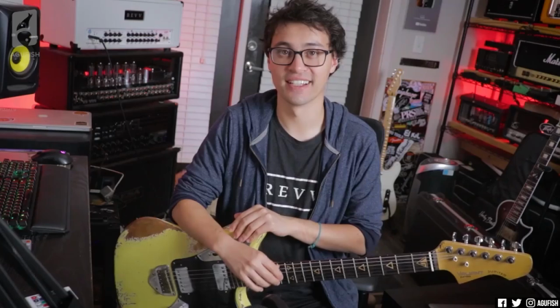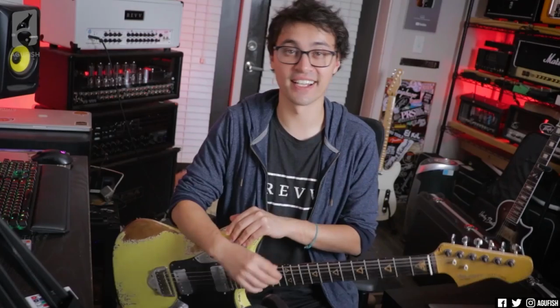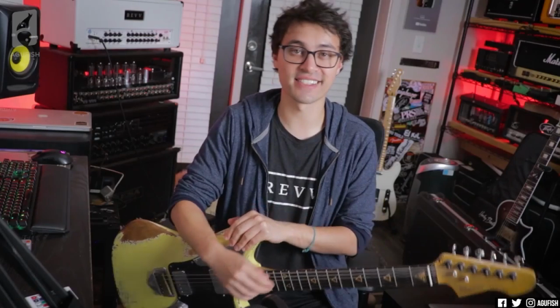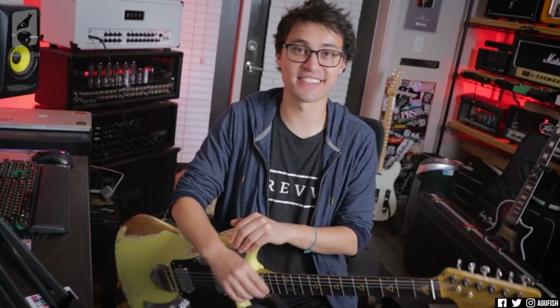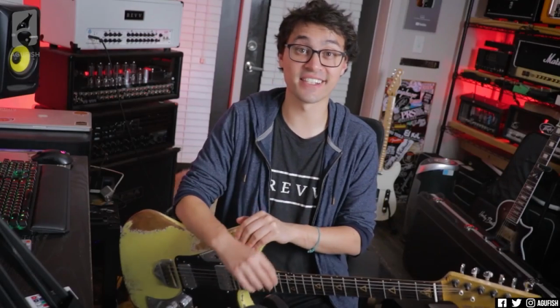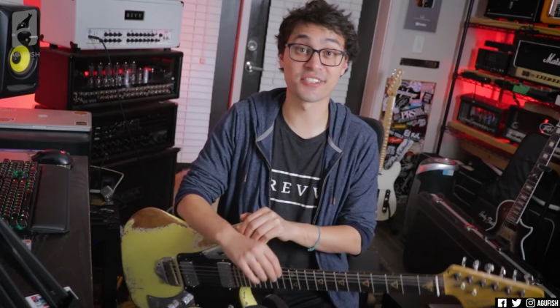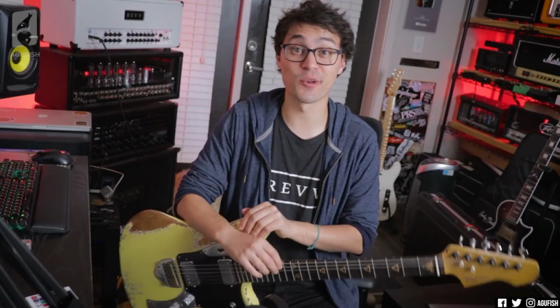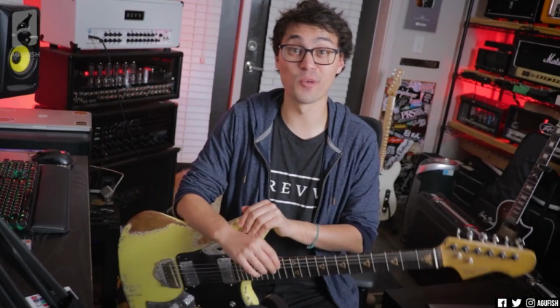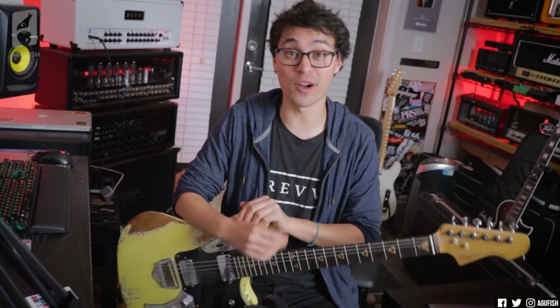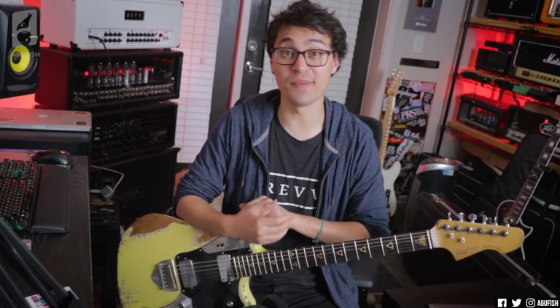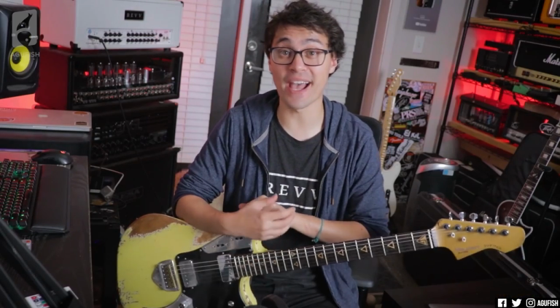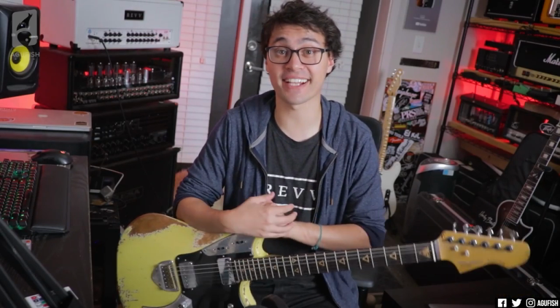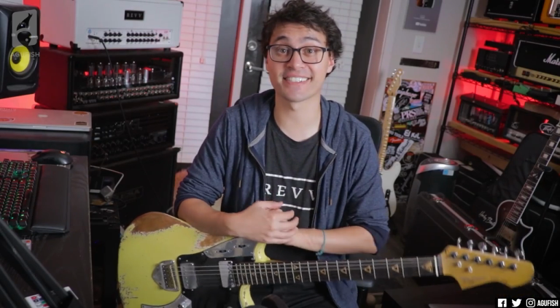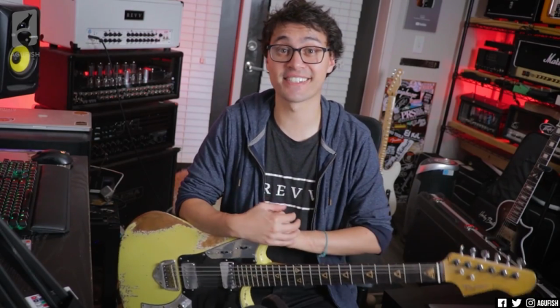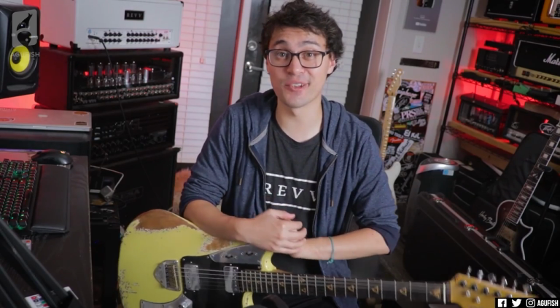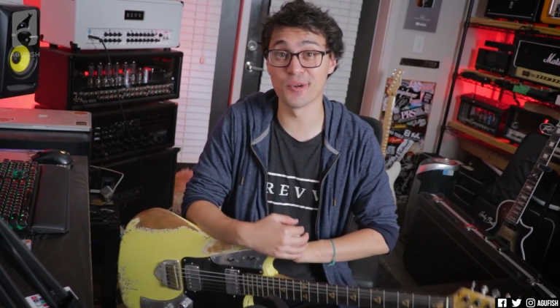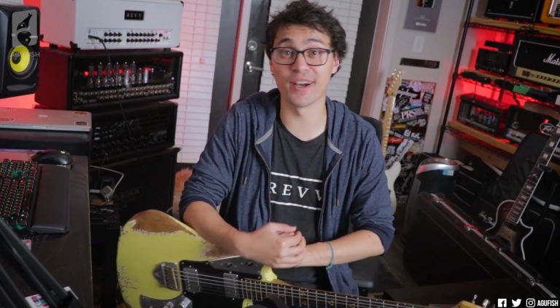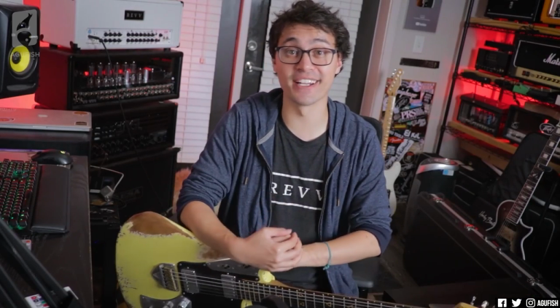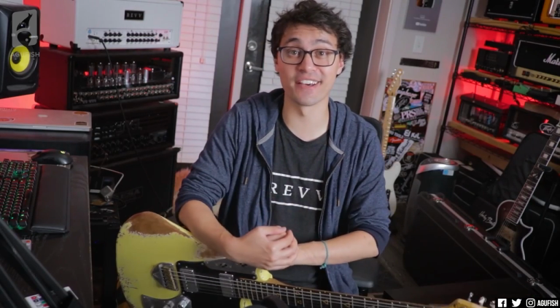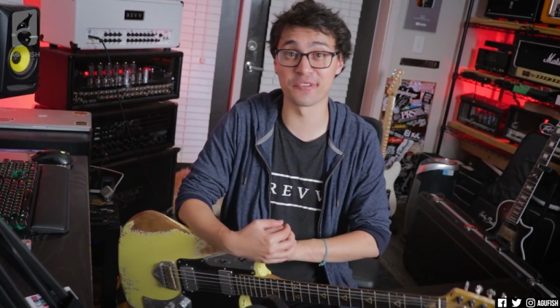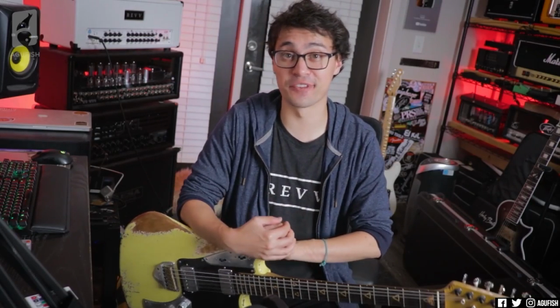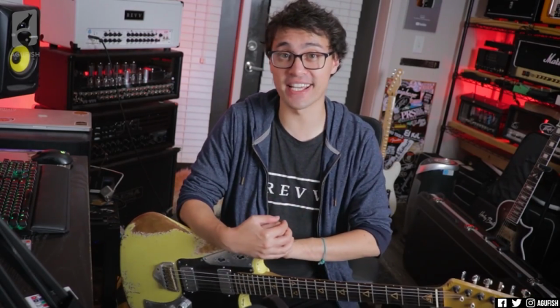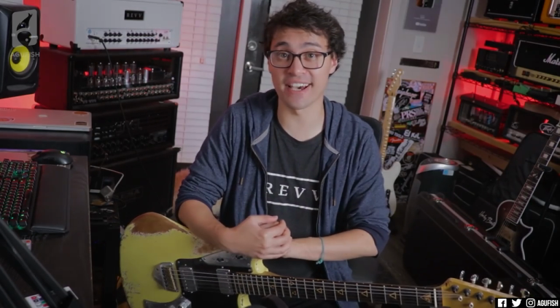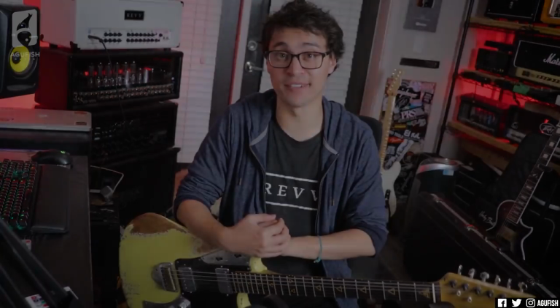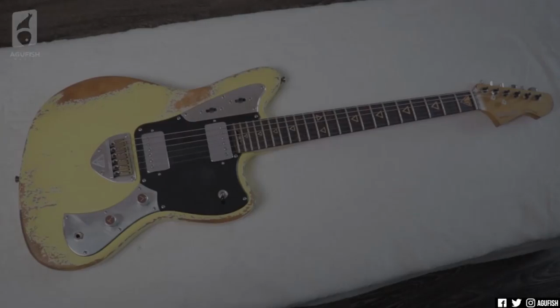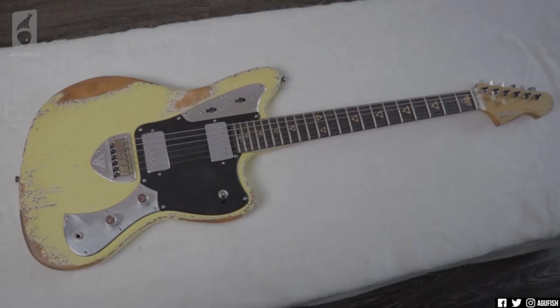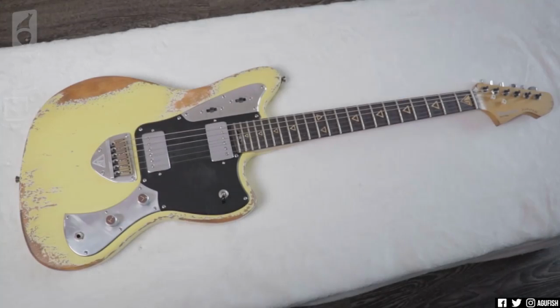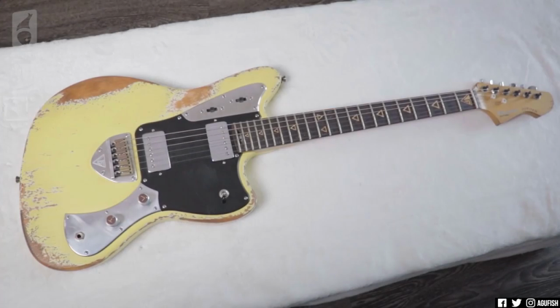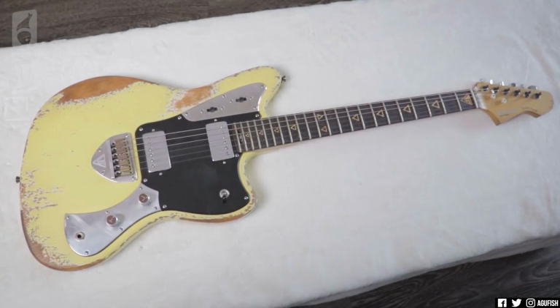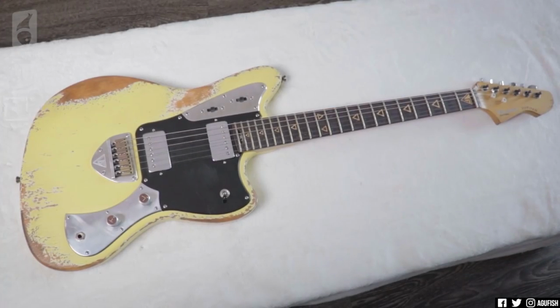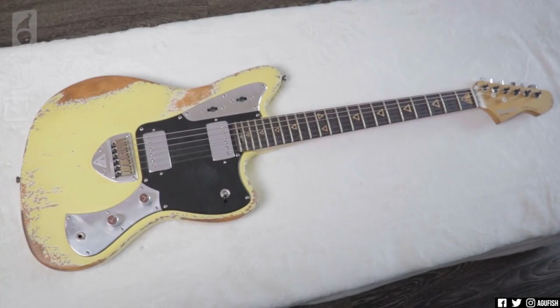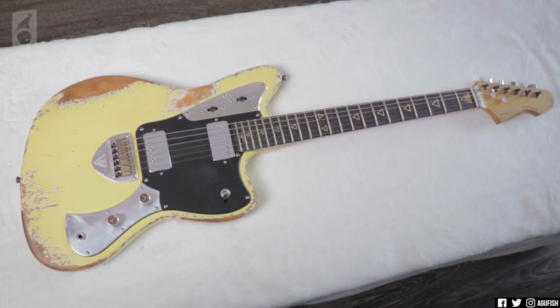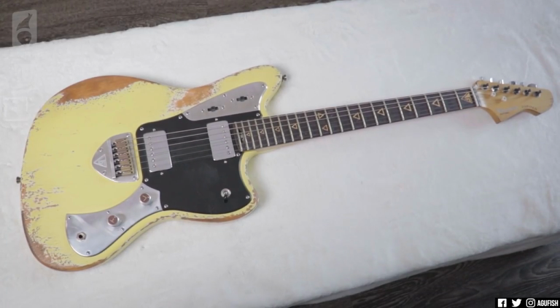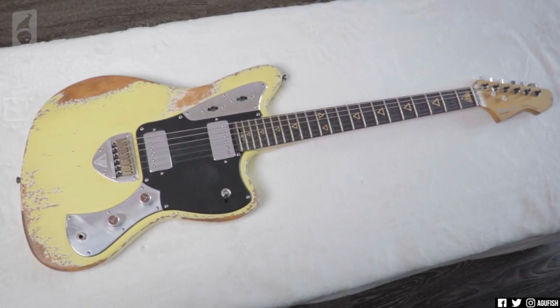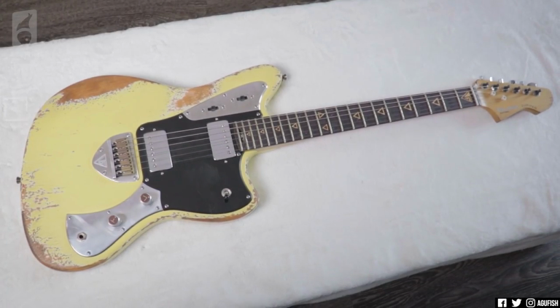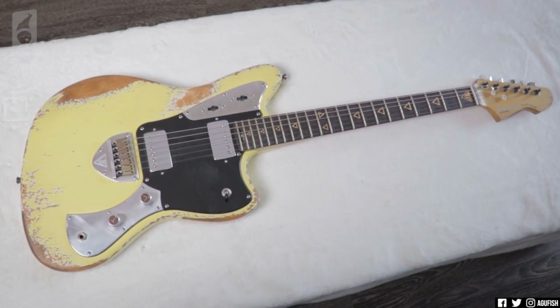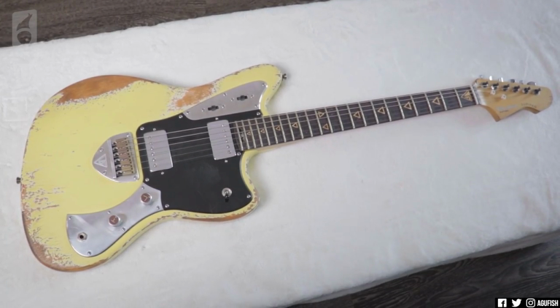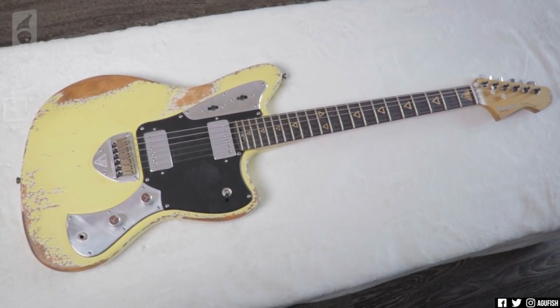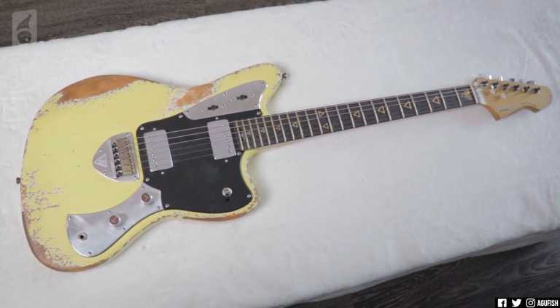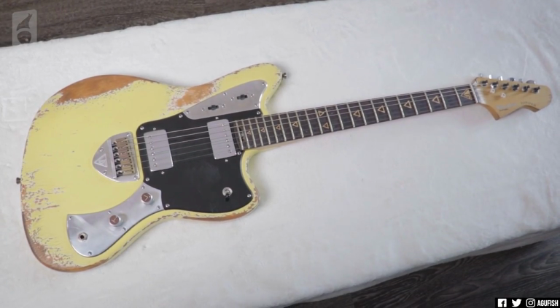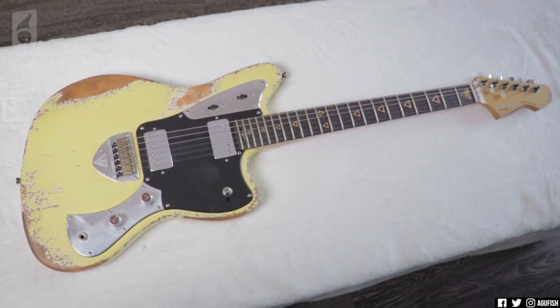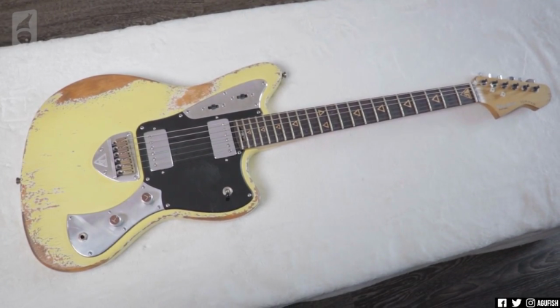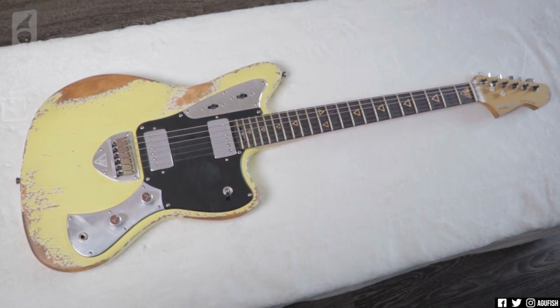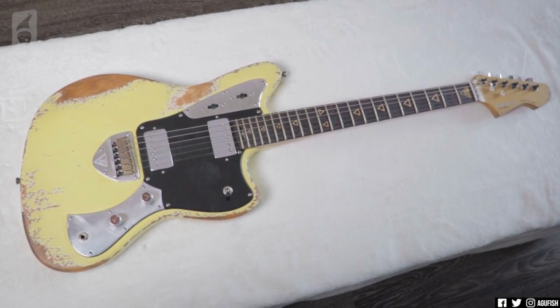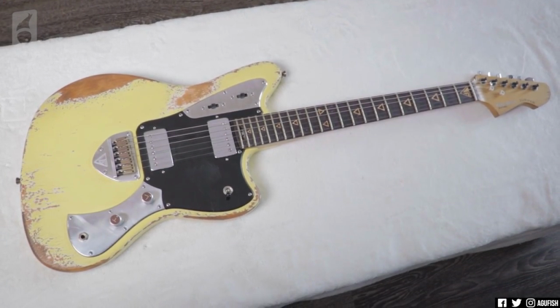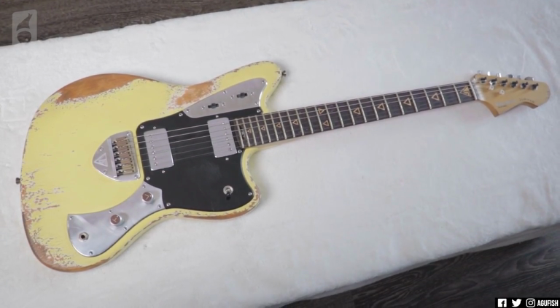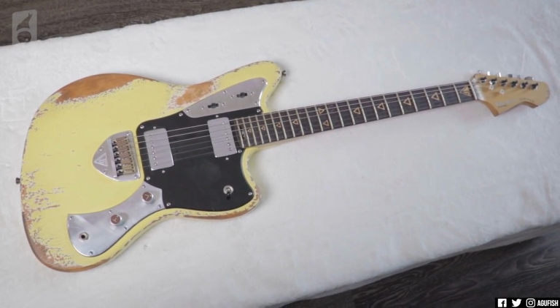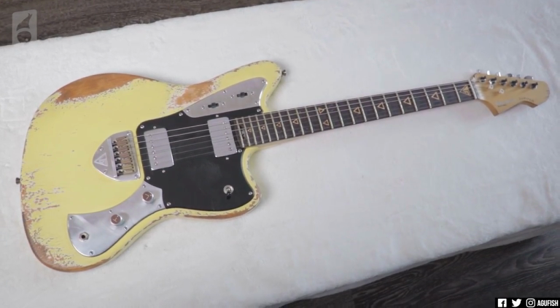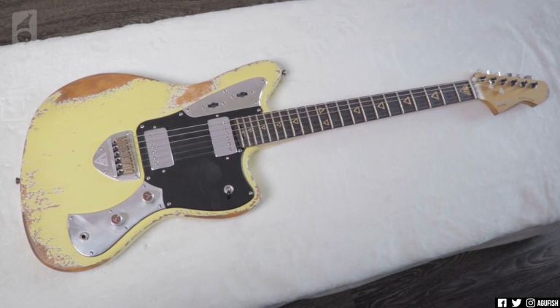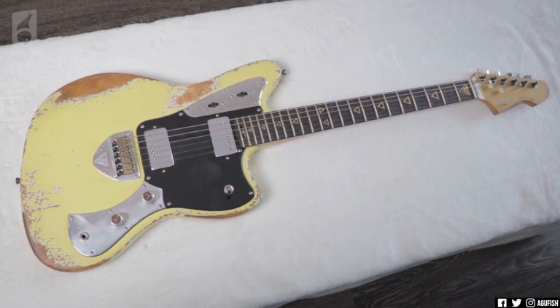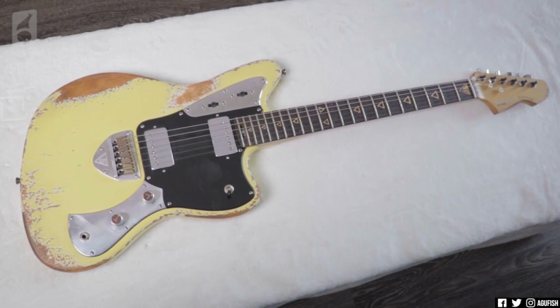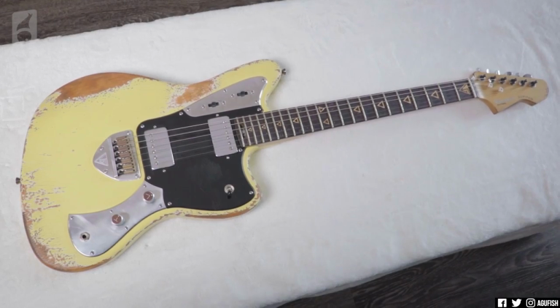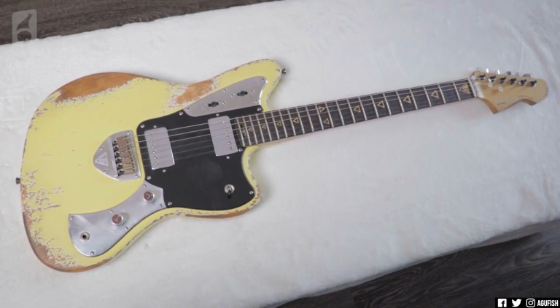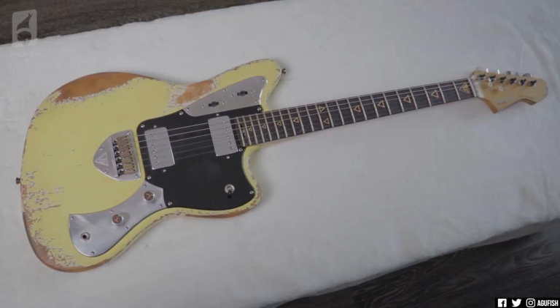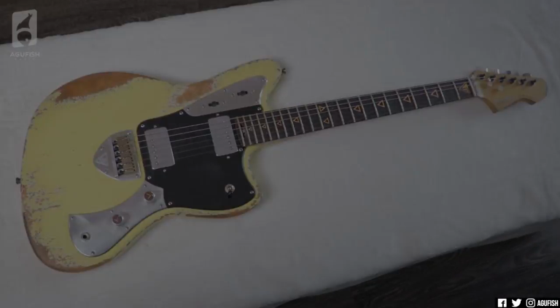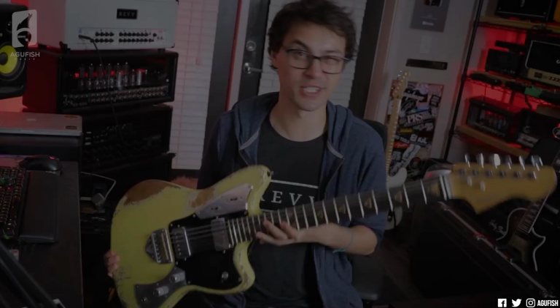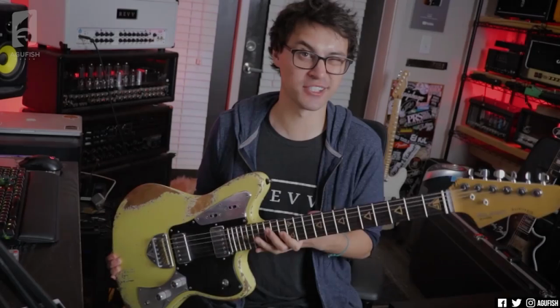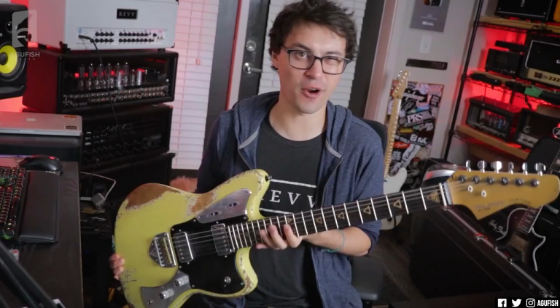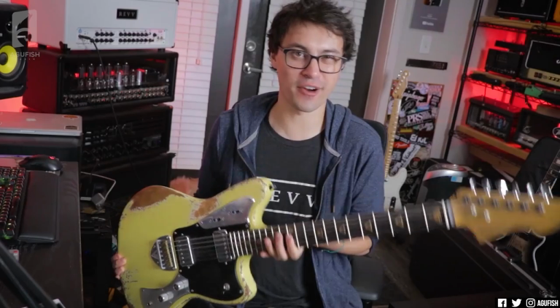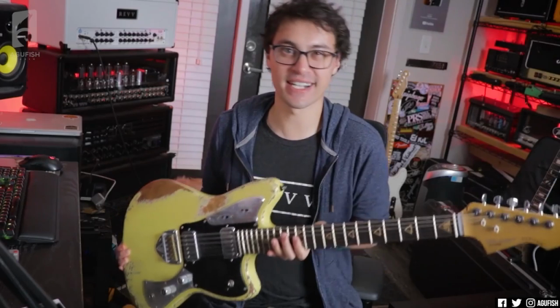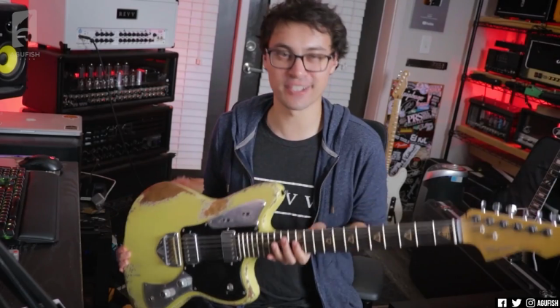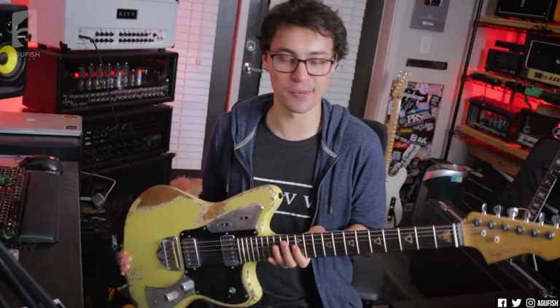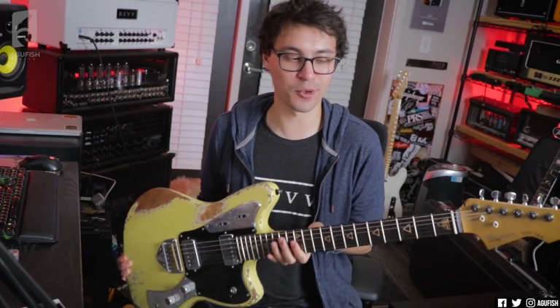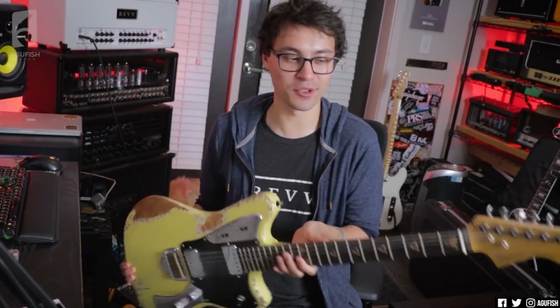Hey guys, it's Hunter. Welcome back to another video. Valiant Guitars is a new boutique guitar brand out of Ukraine, which is already super cool.